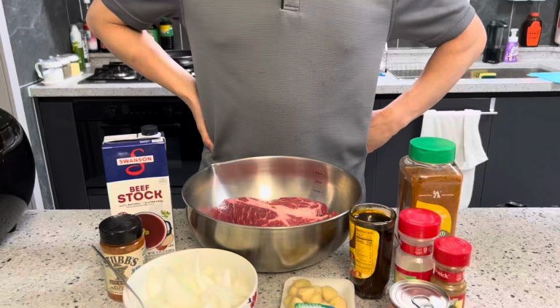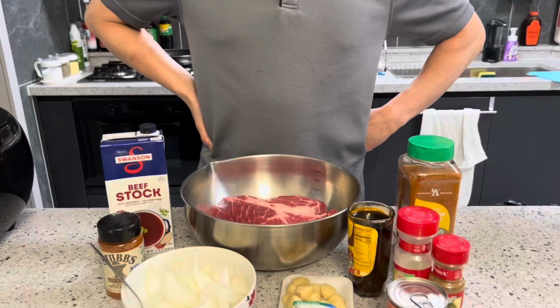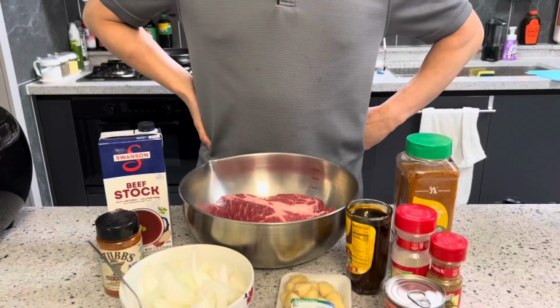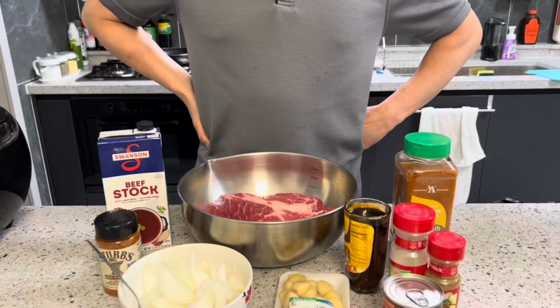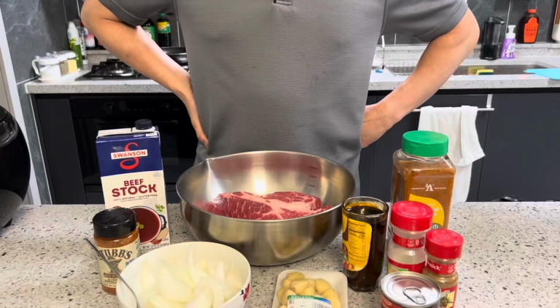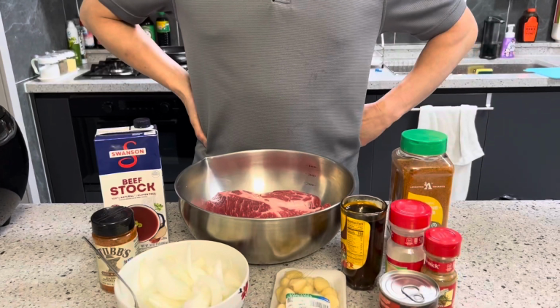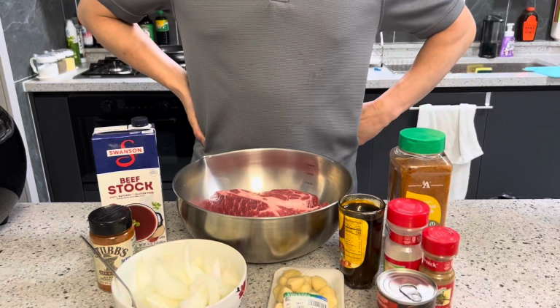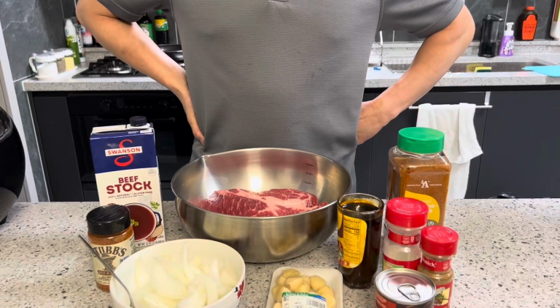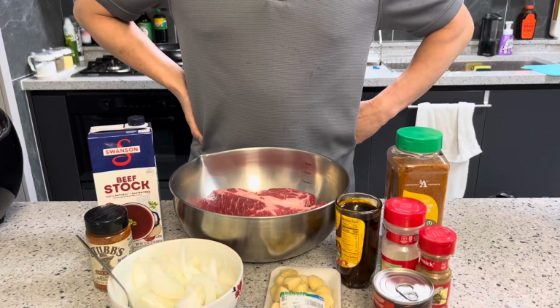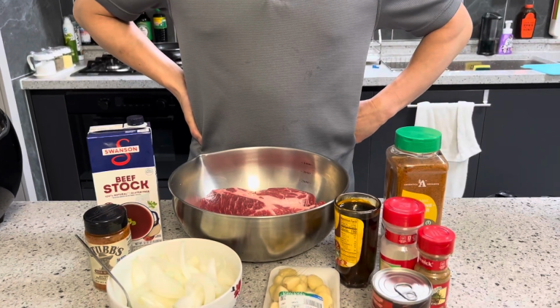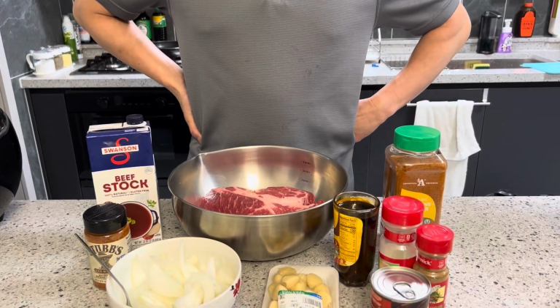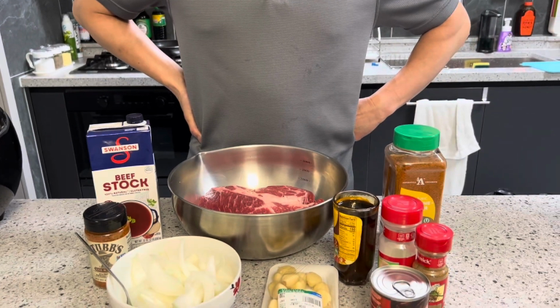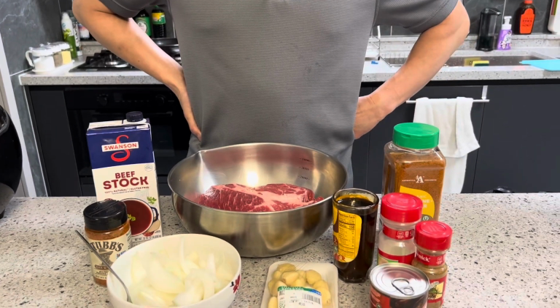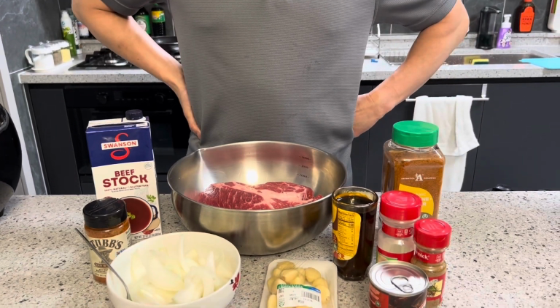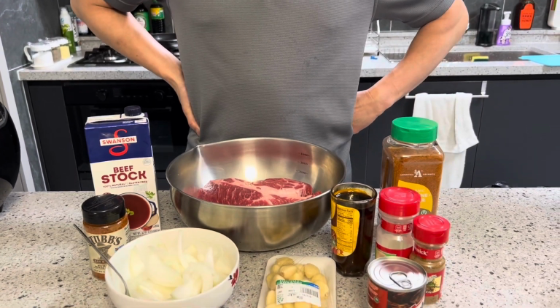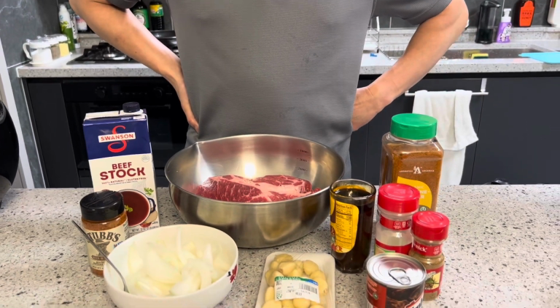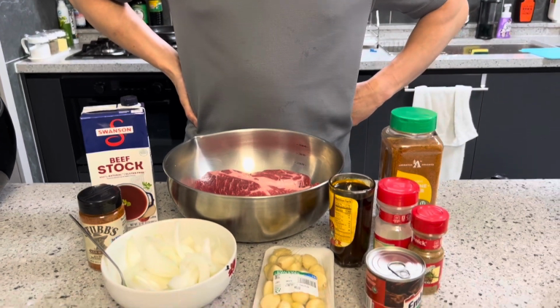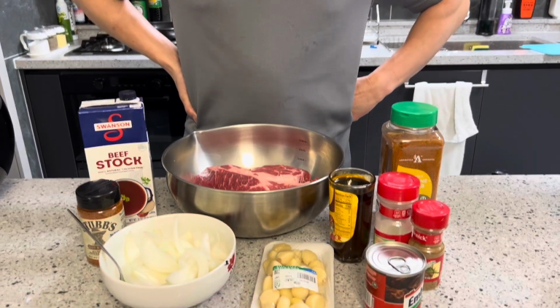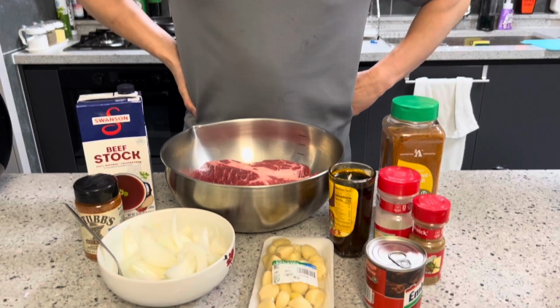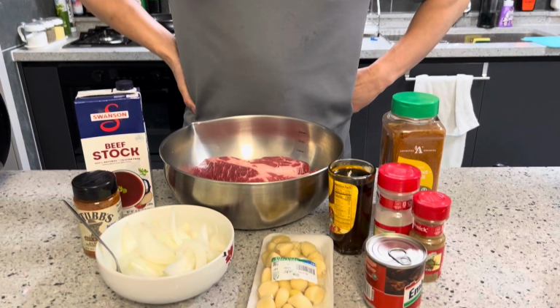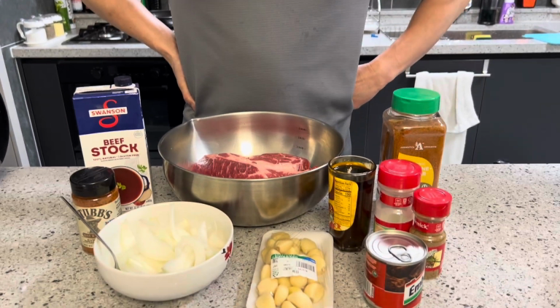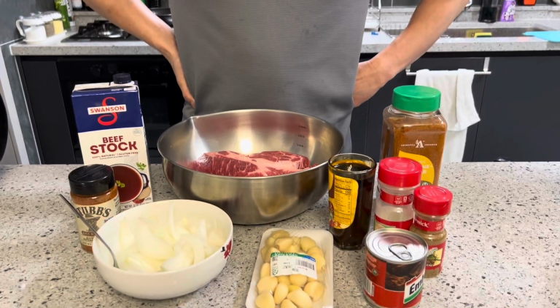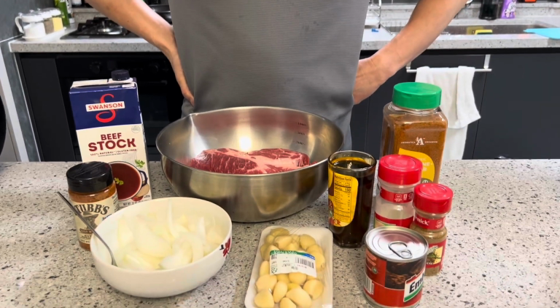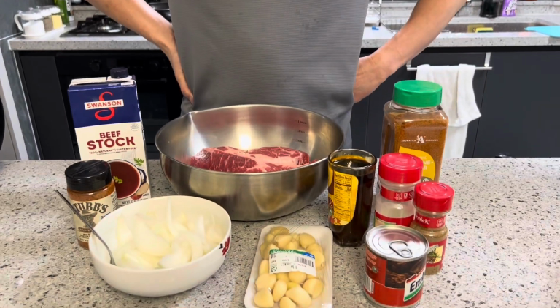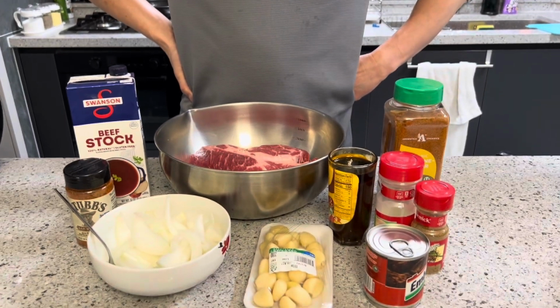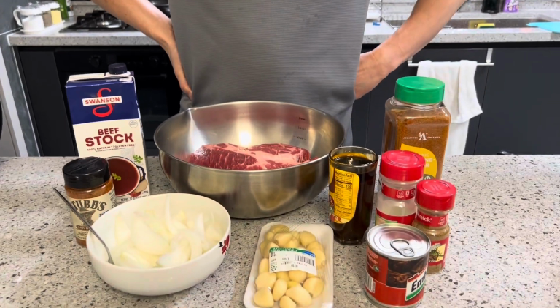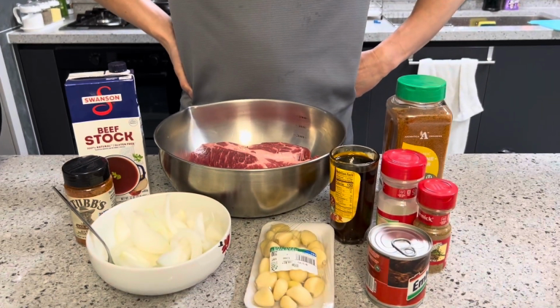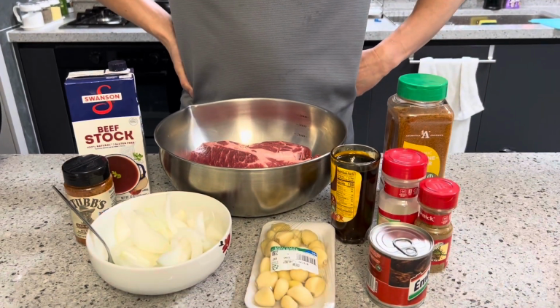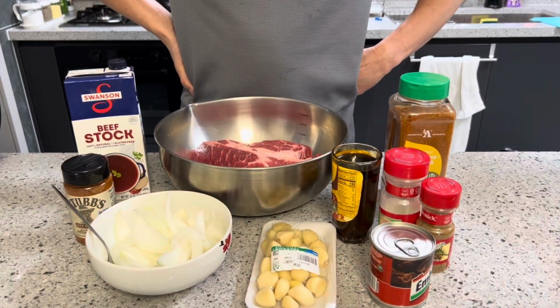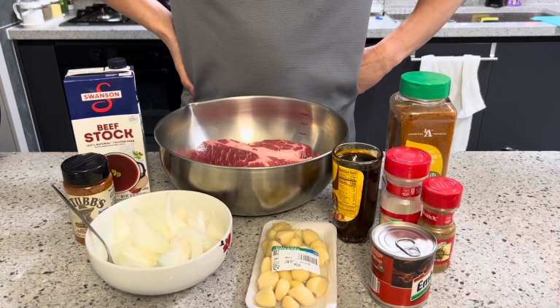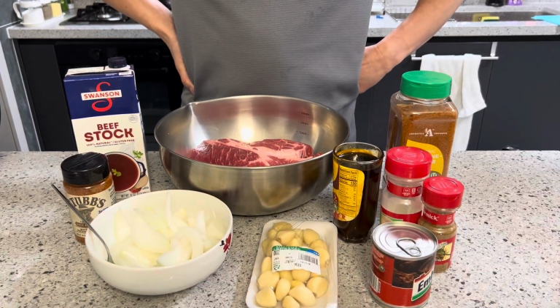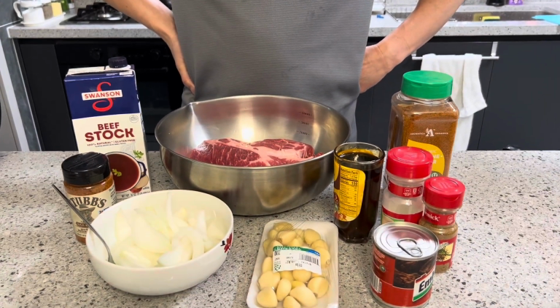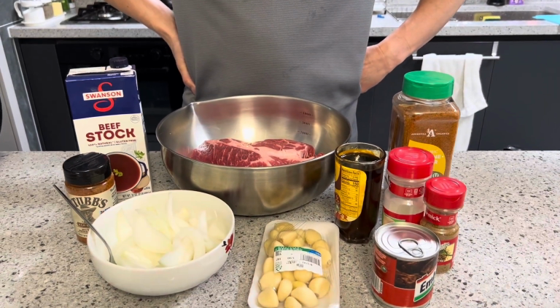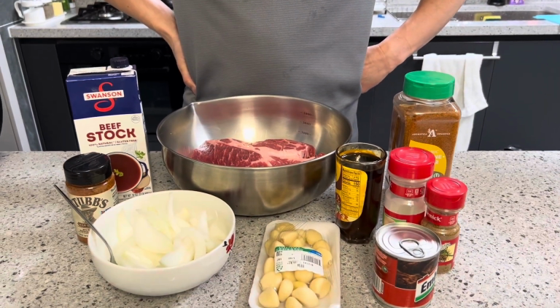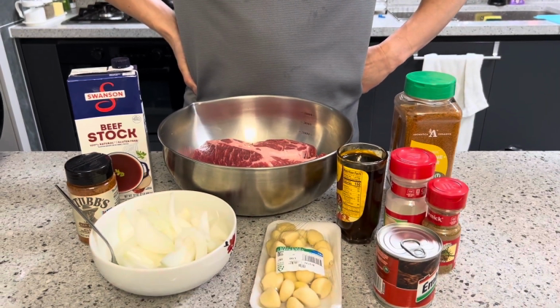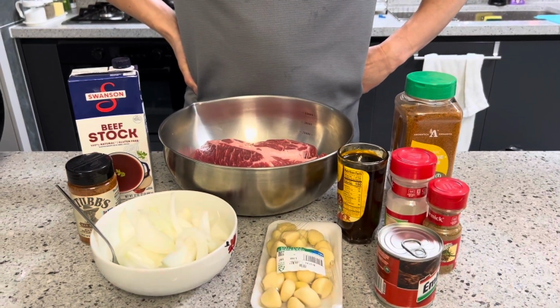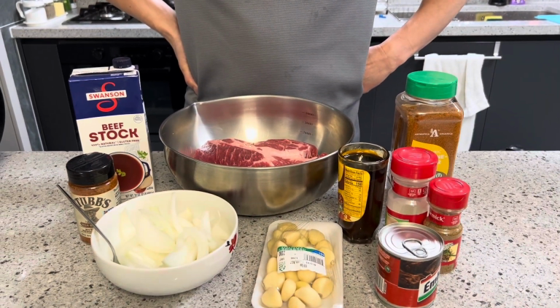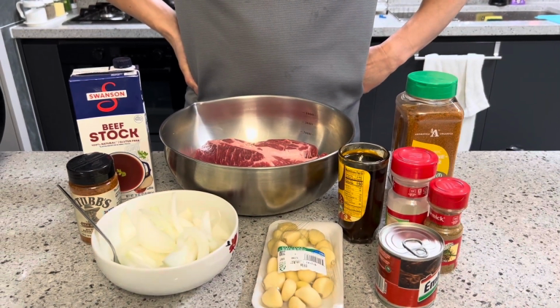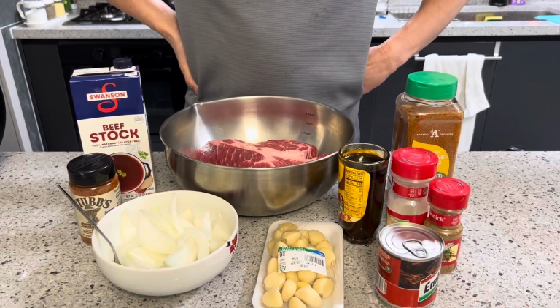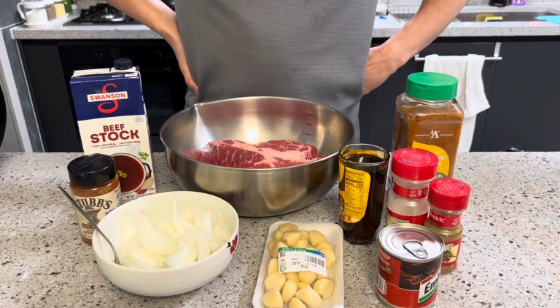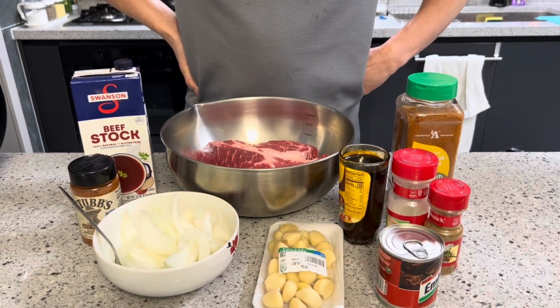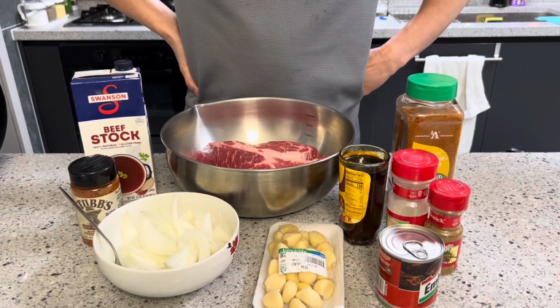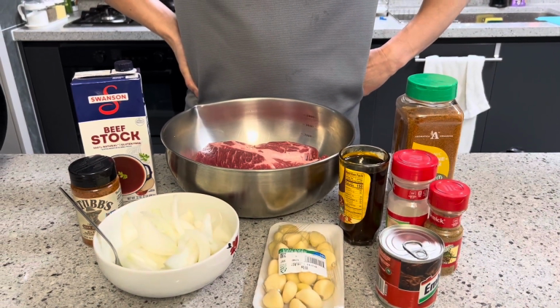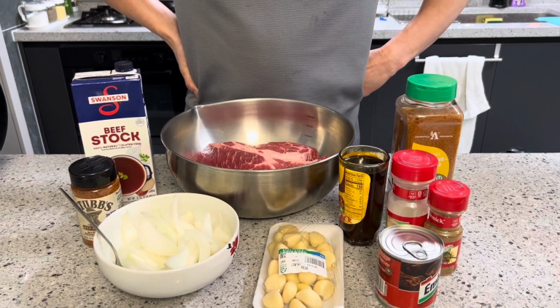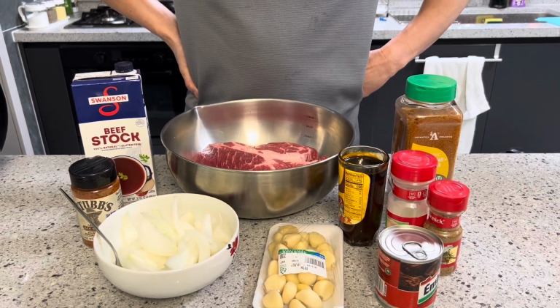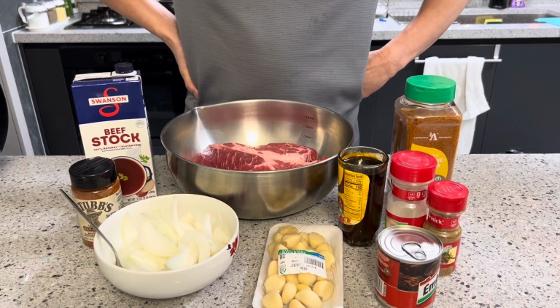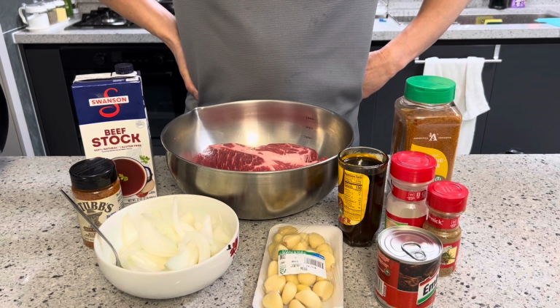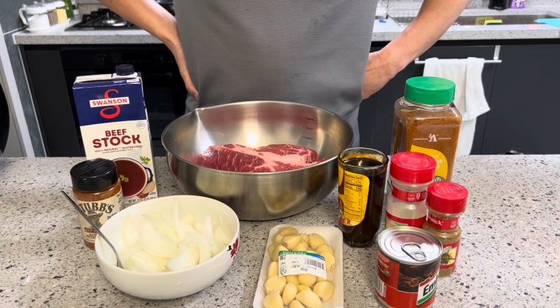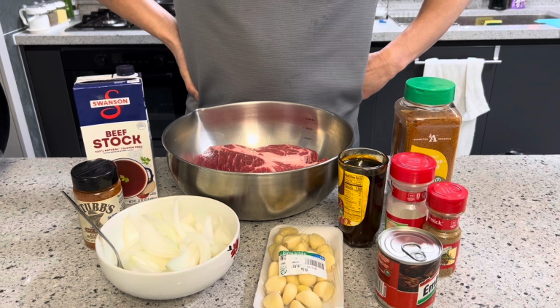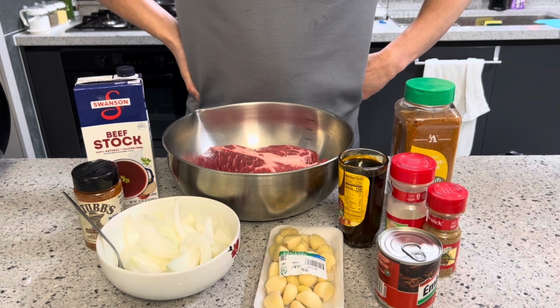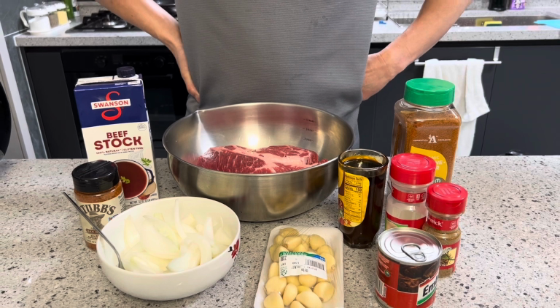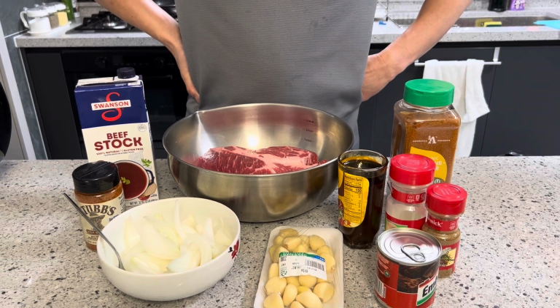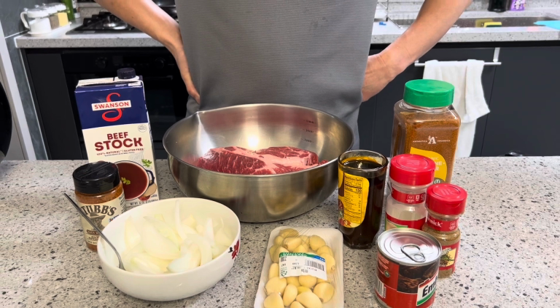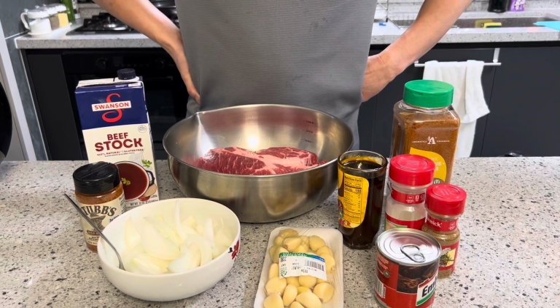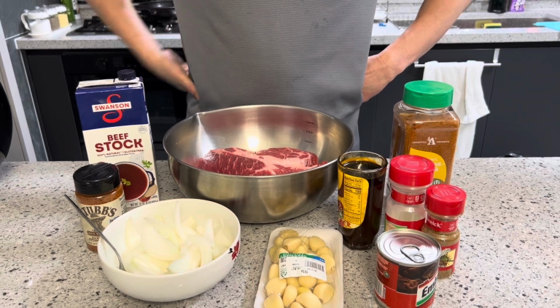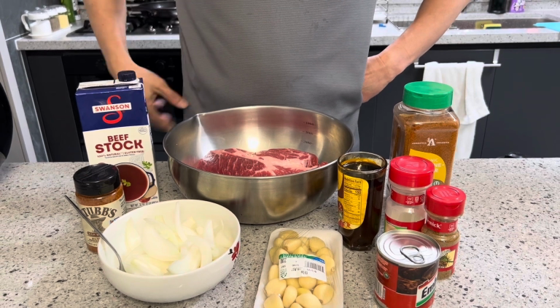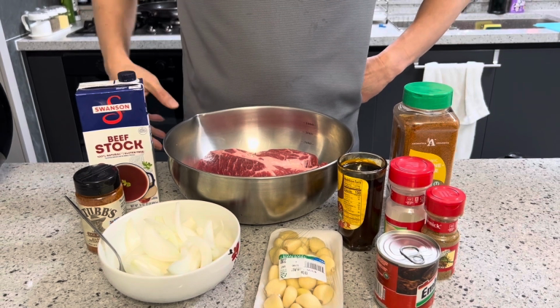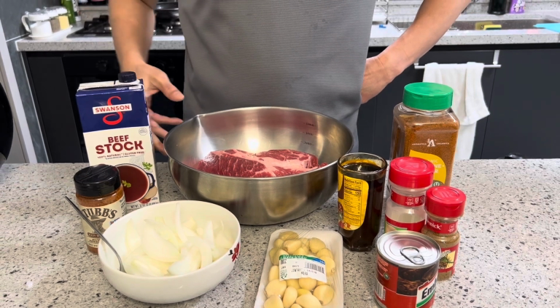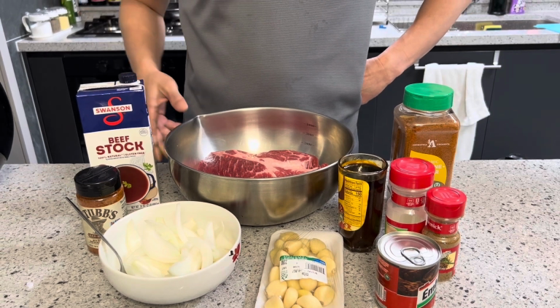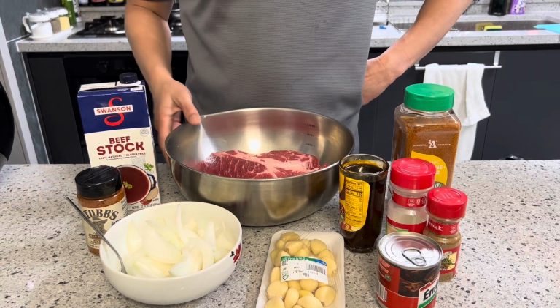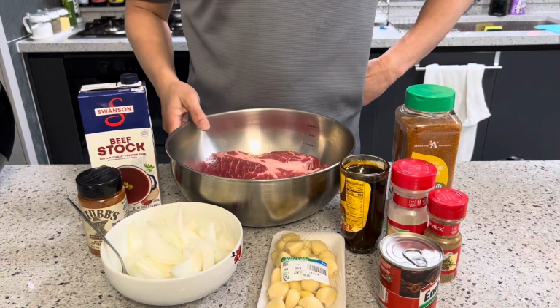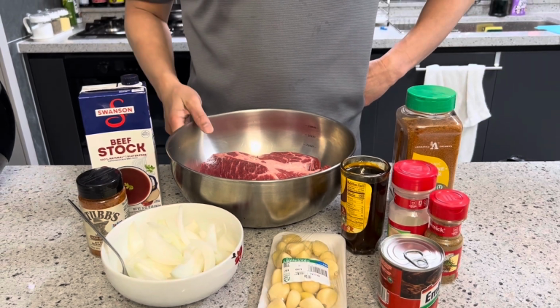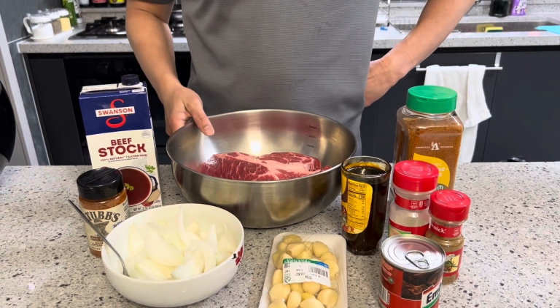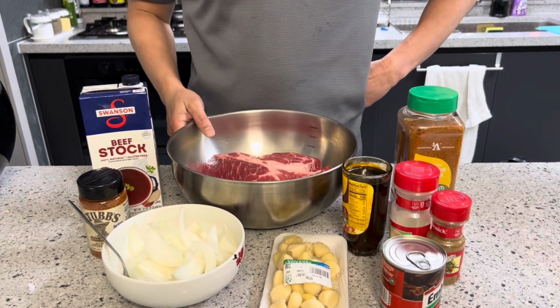Hi guys, welcome back to my video Explore With Tea. In today's video I'm going to show you how to make shredded beef taco.